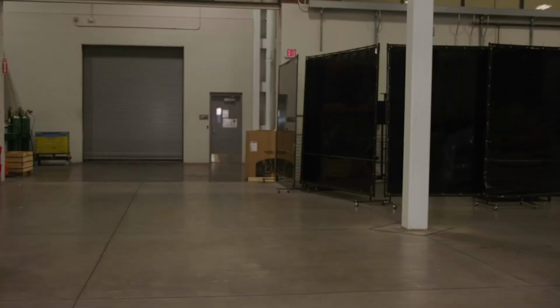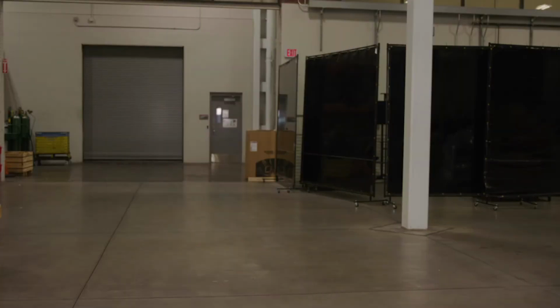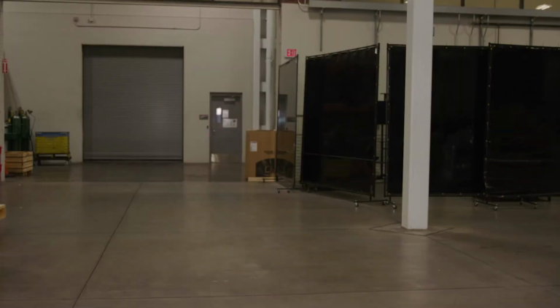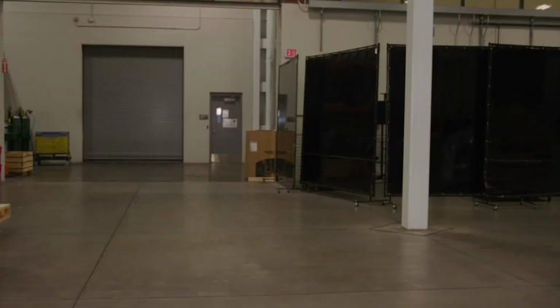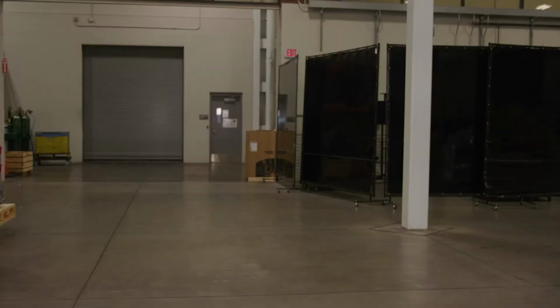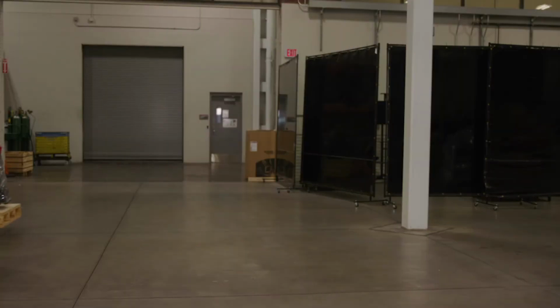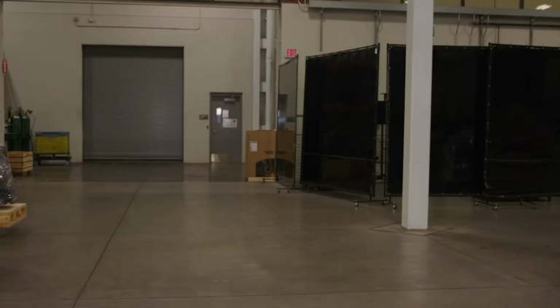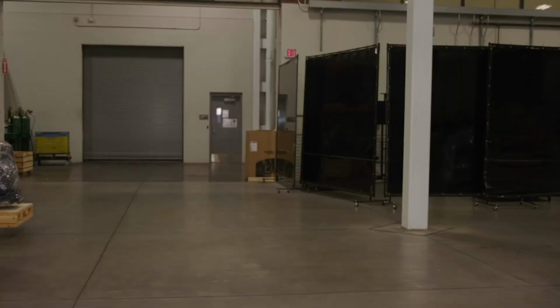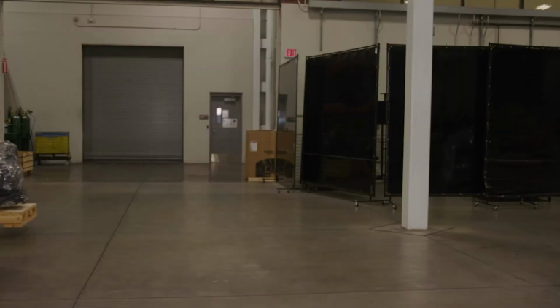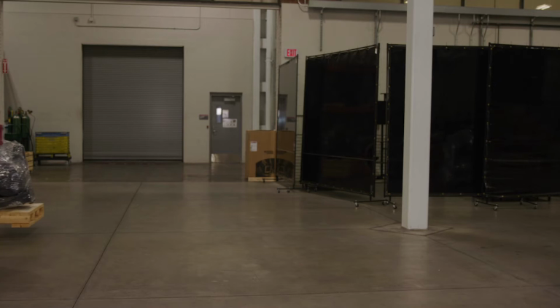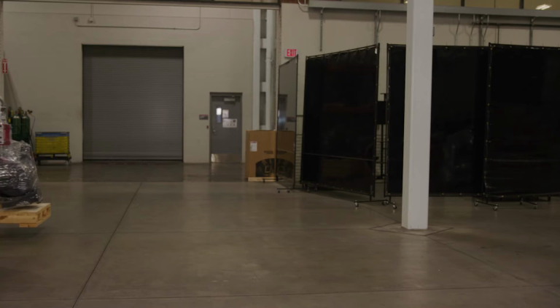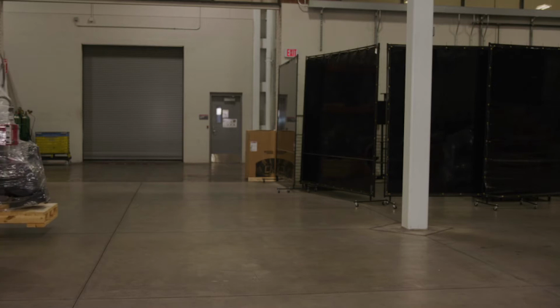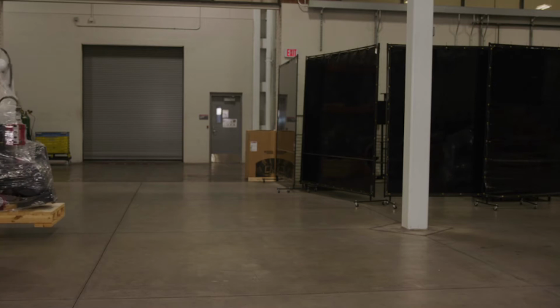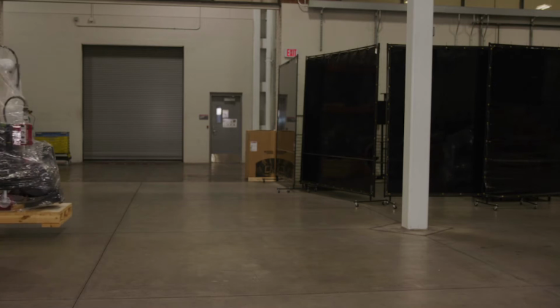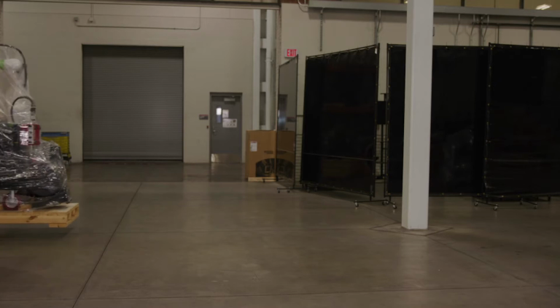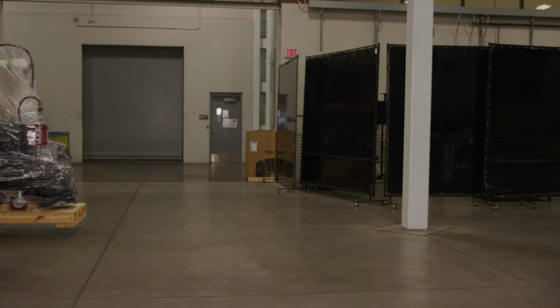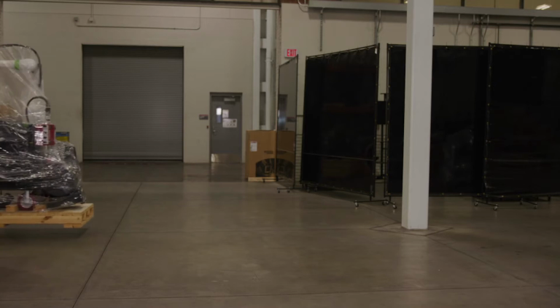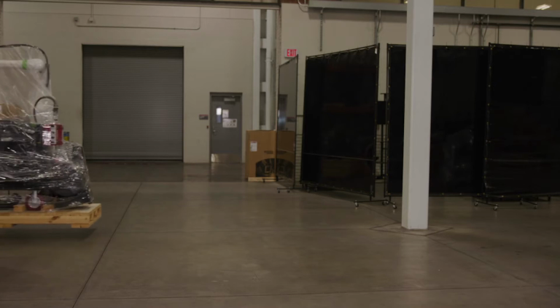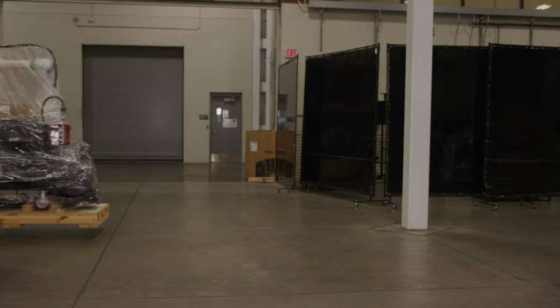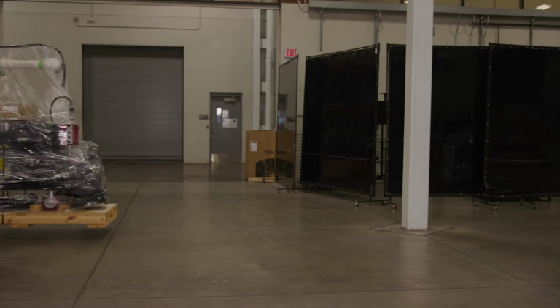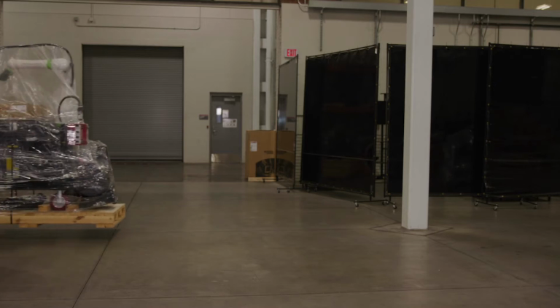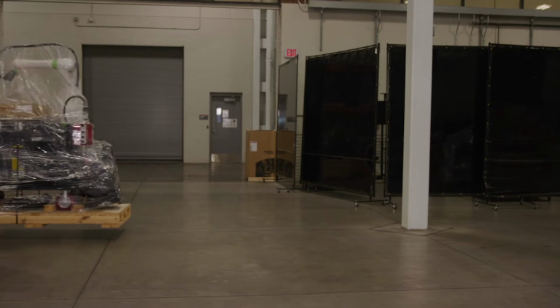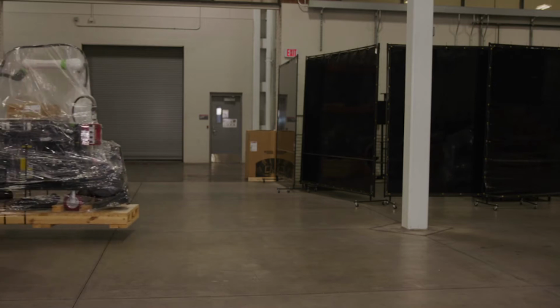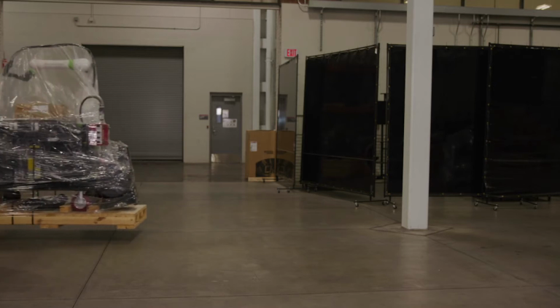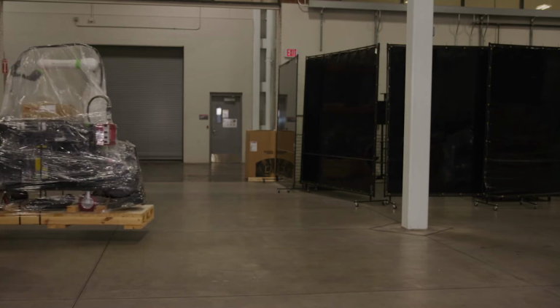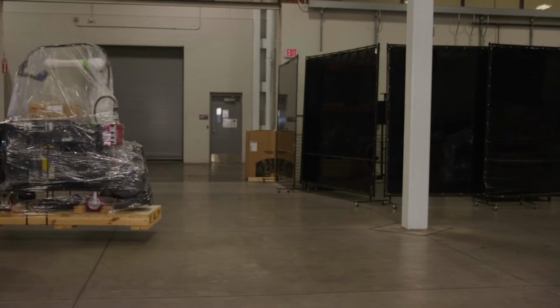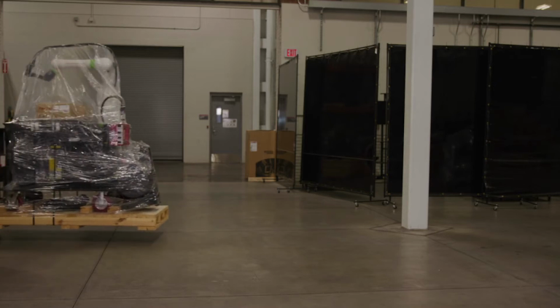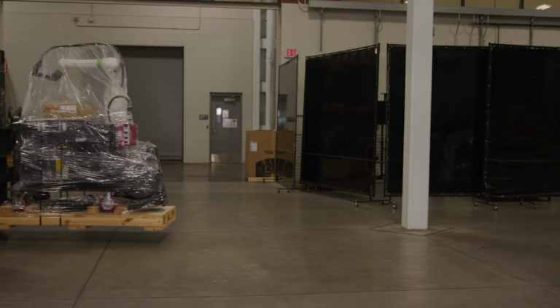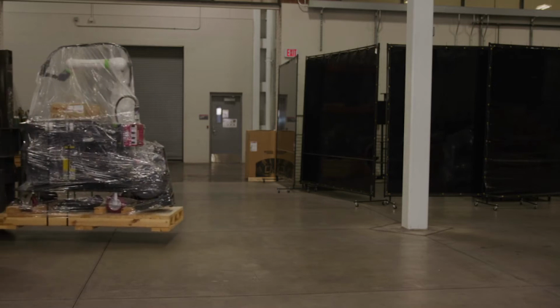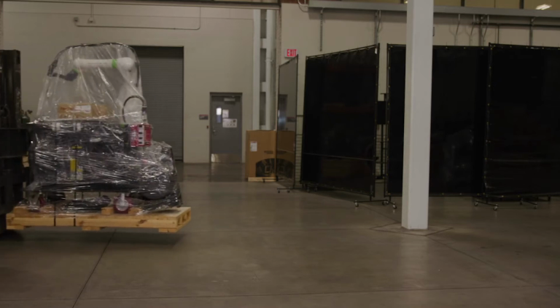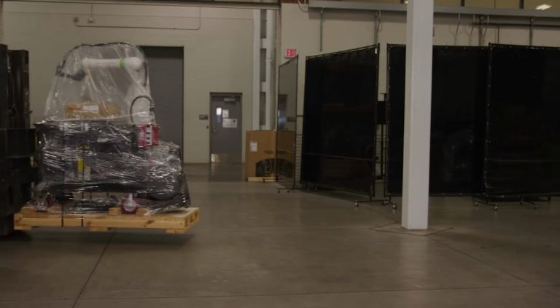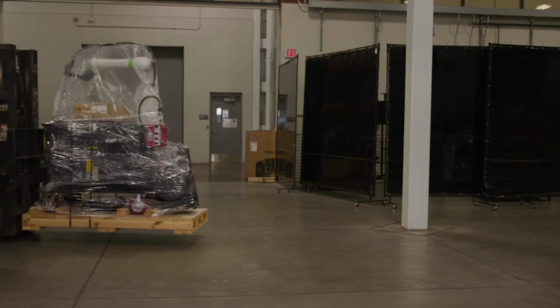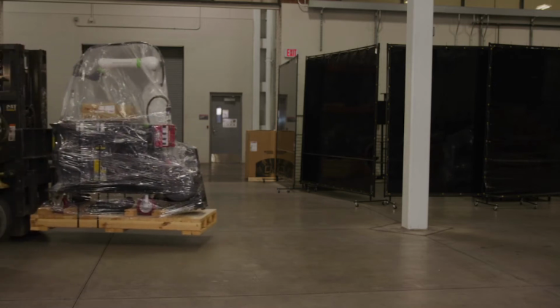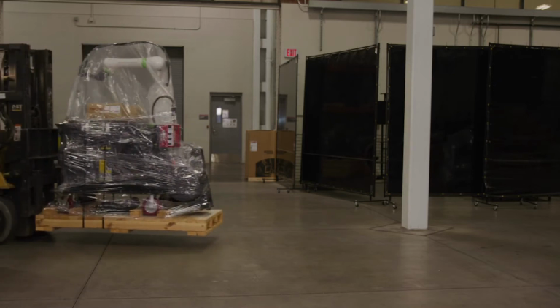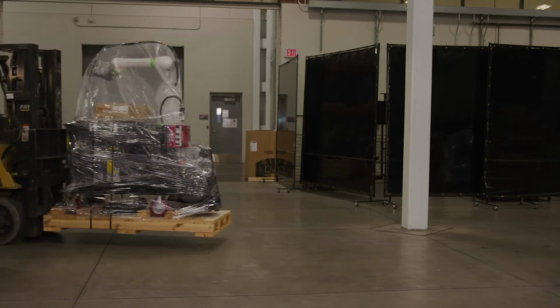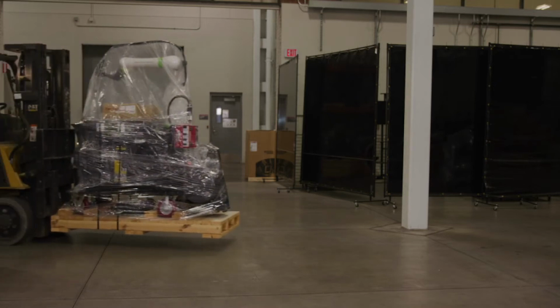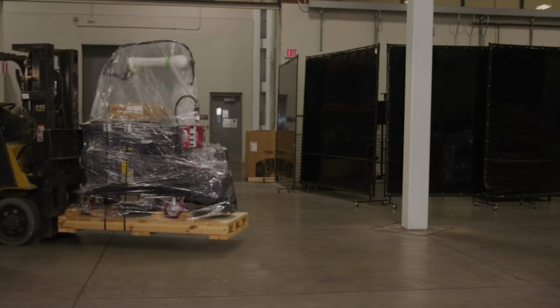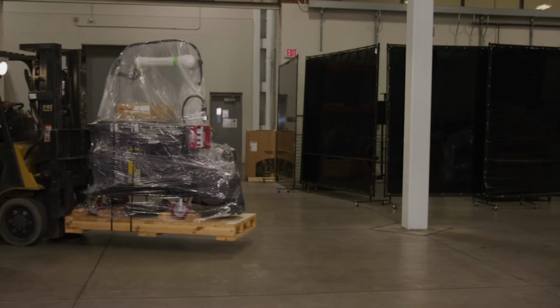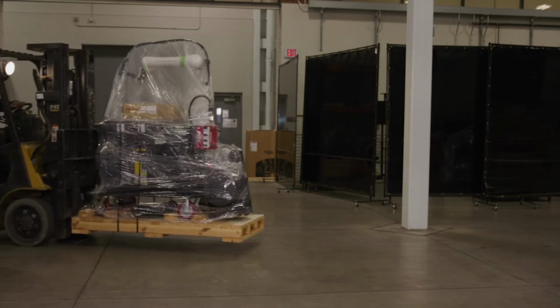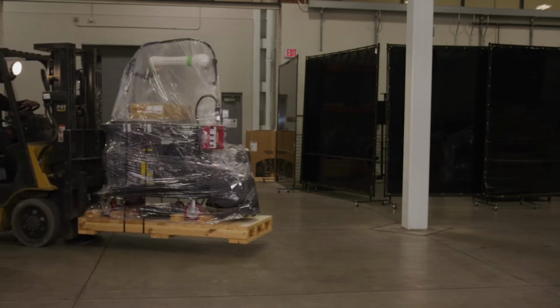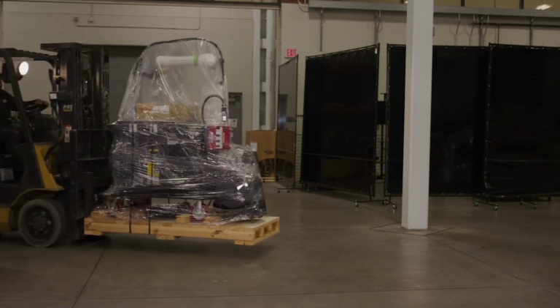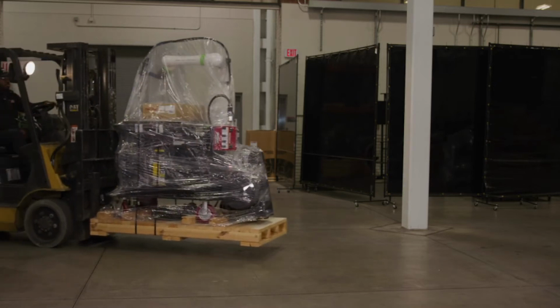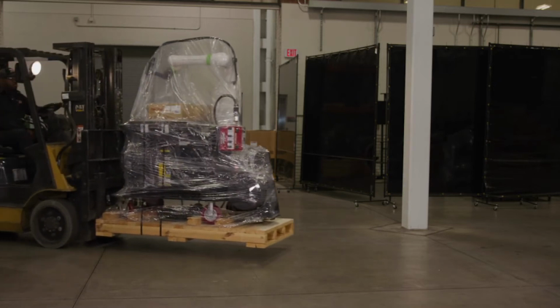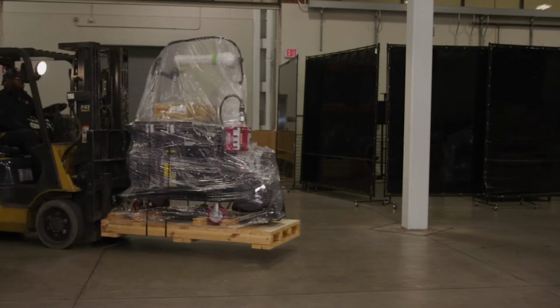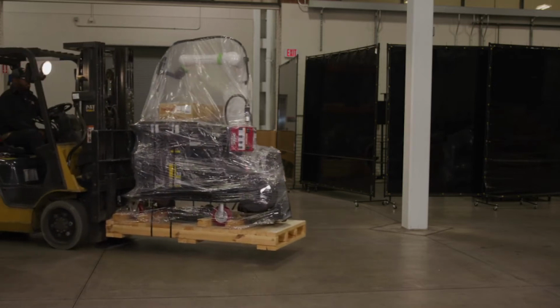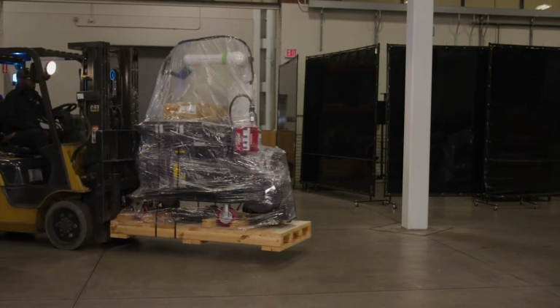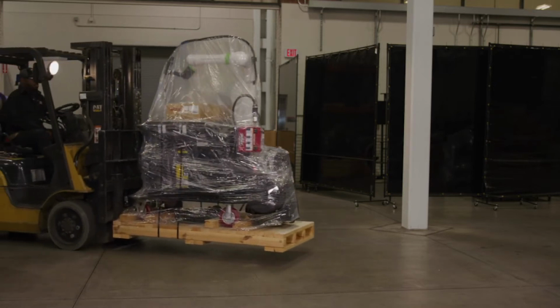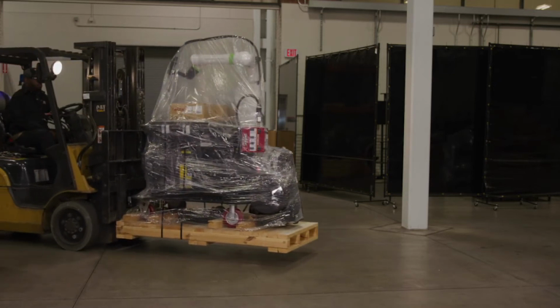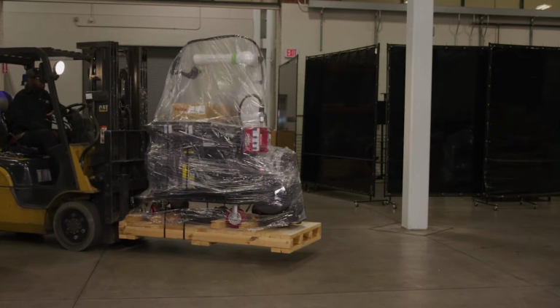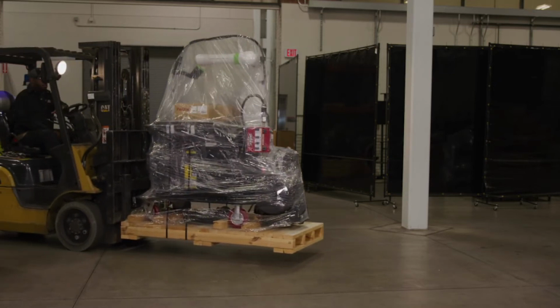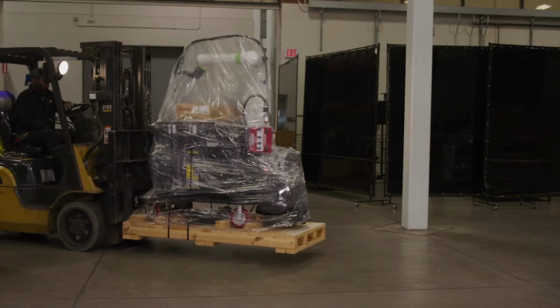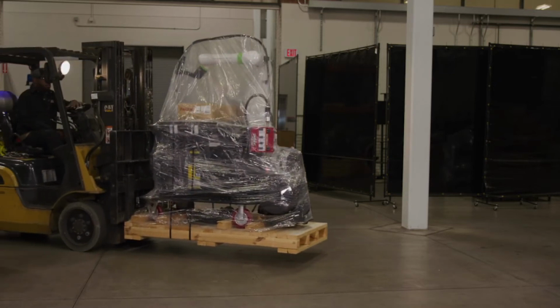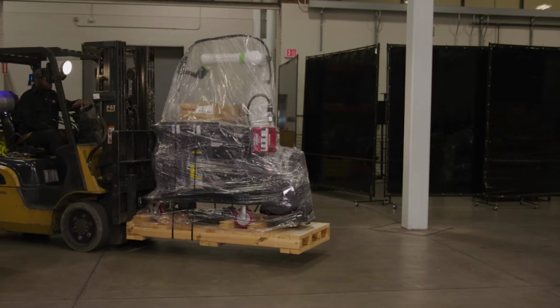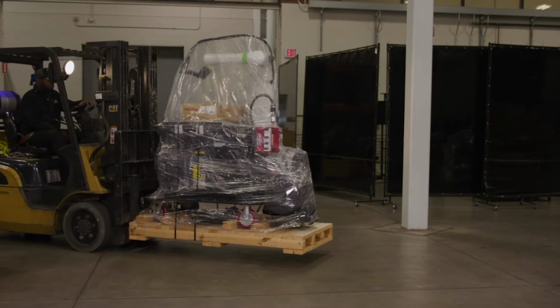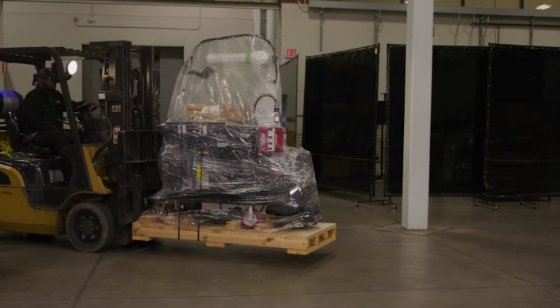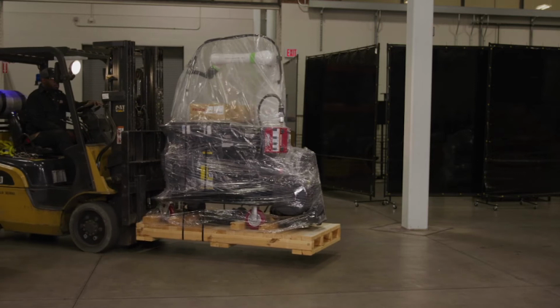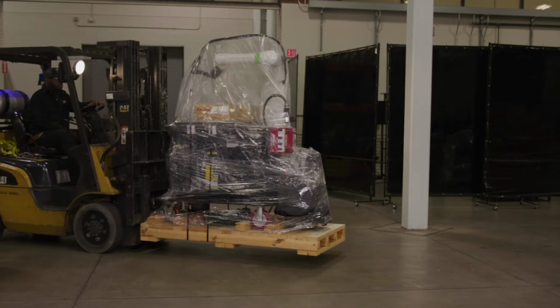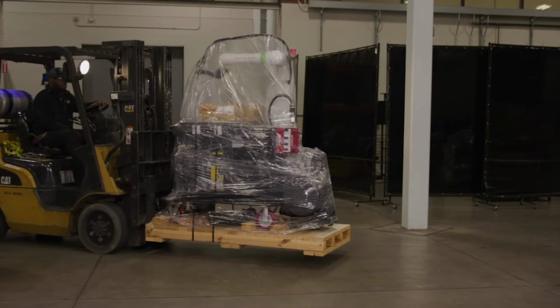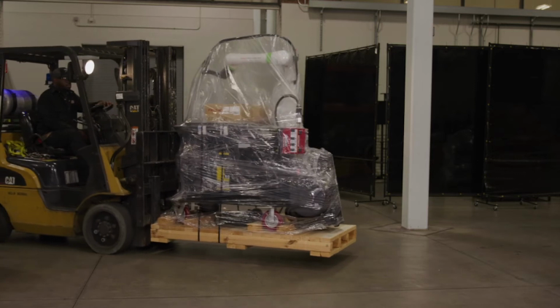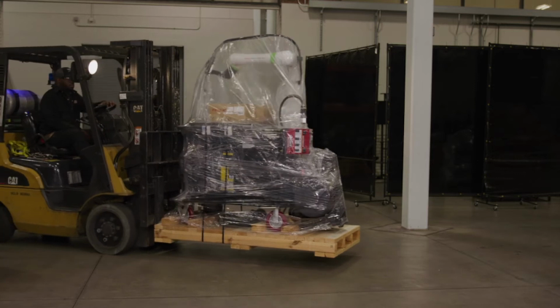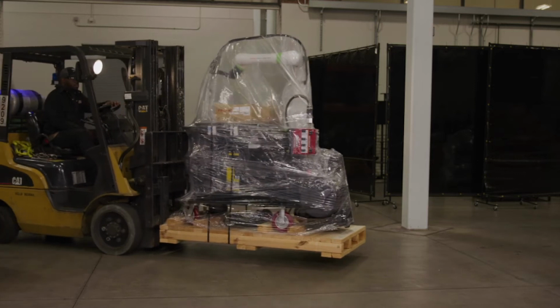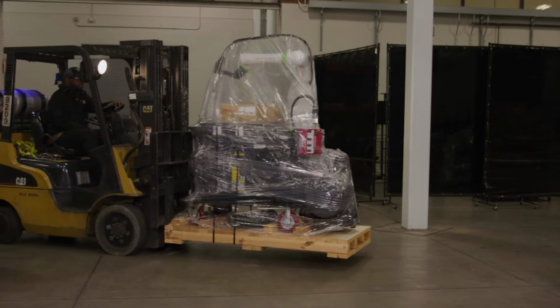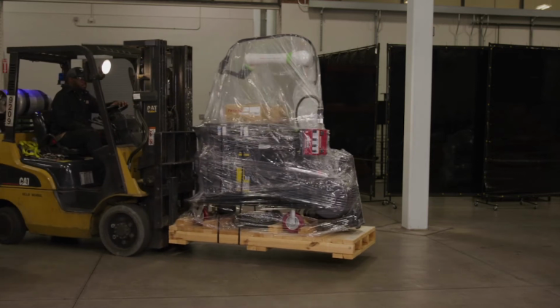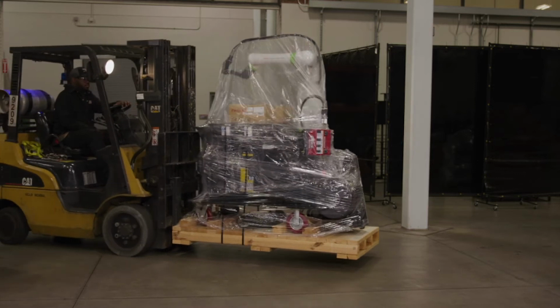Welcome to the Lincoln Electric Cobot training. In this video you will learn how to safely unbox and power on the Cobot.